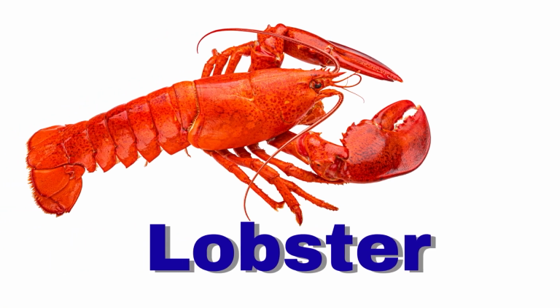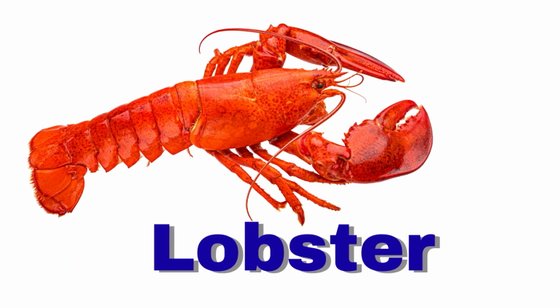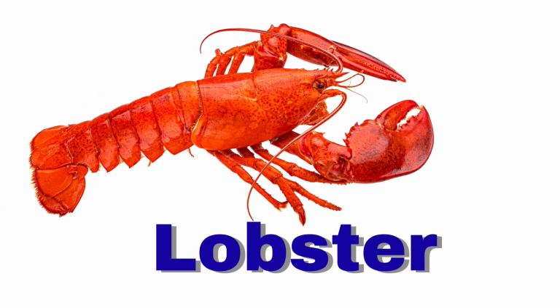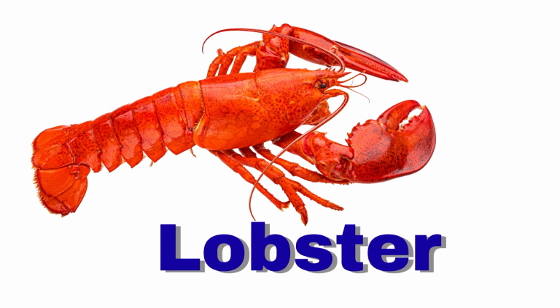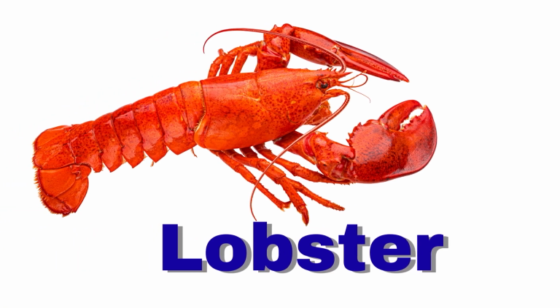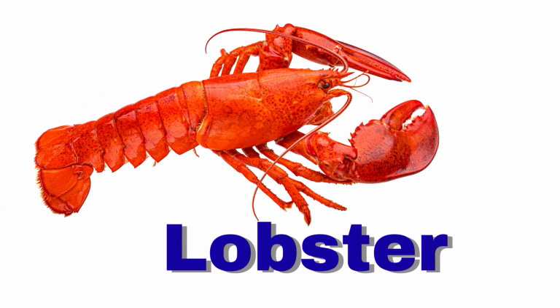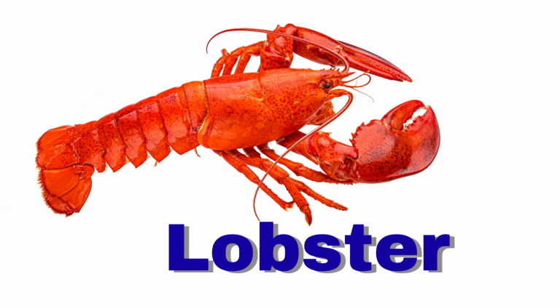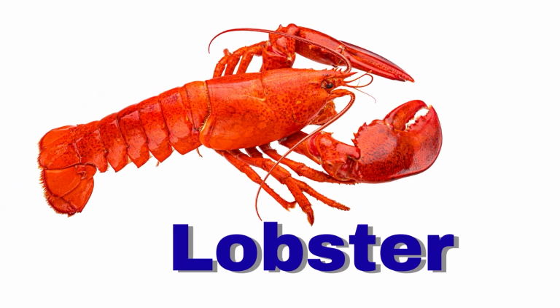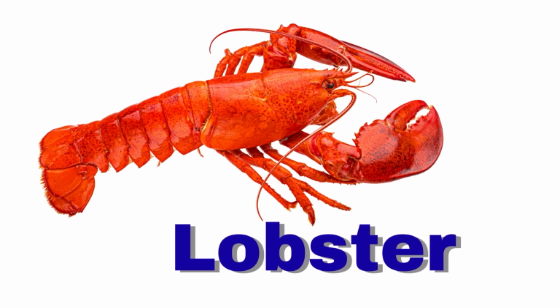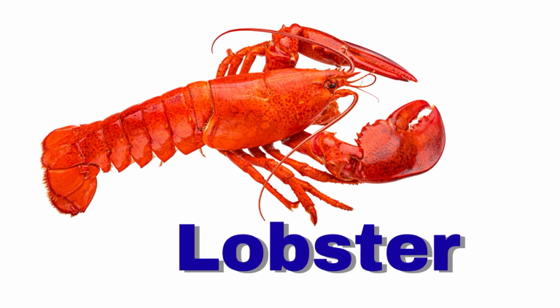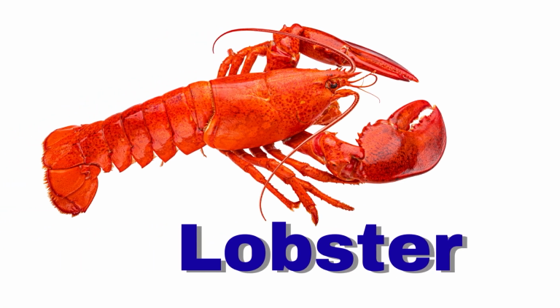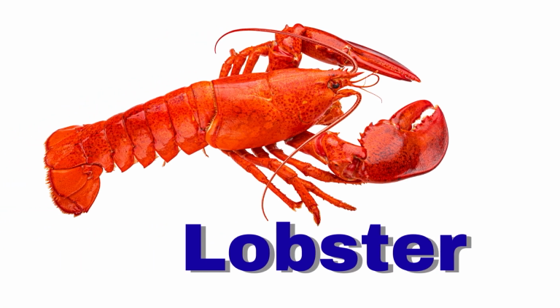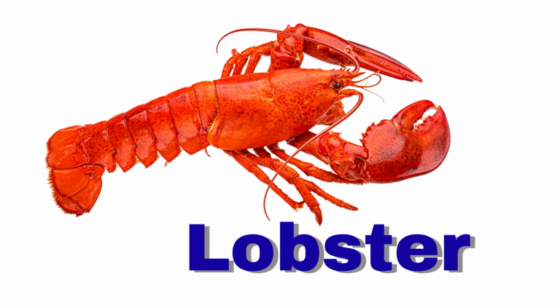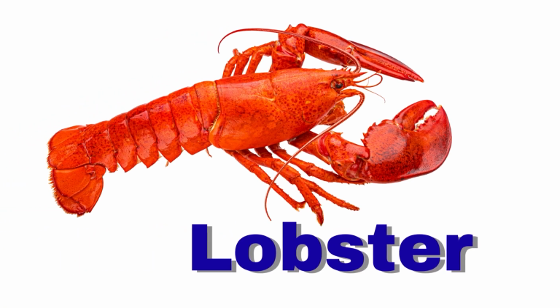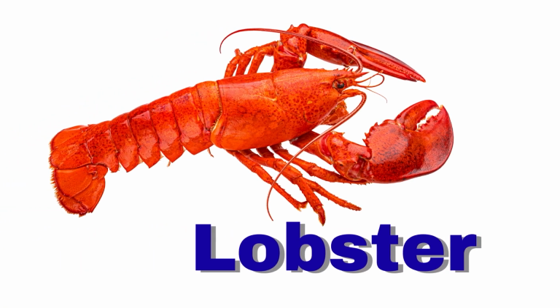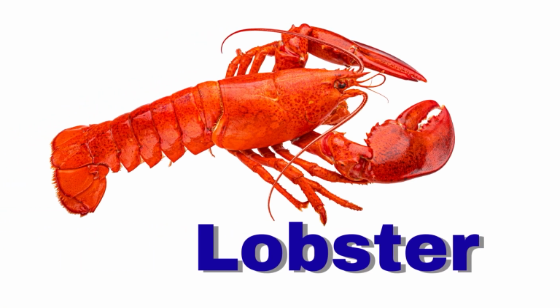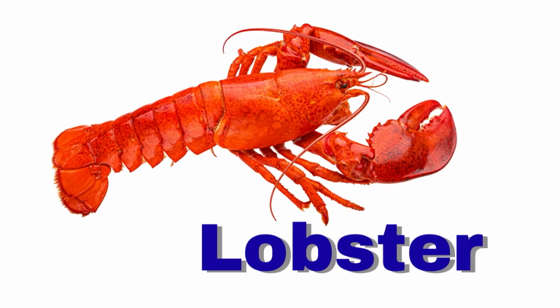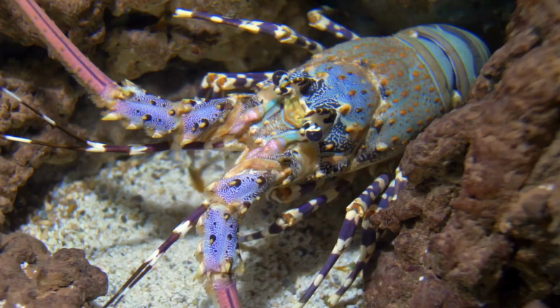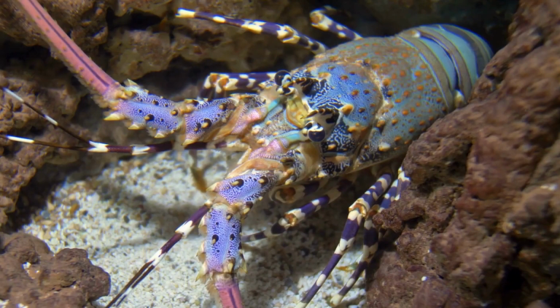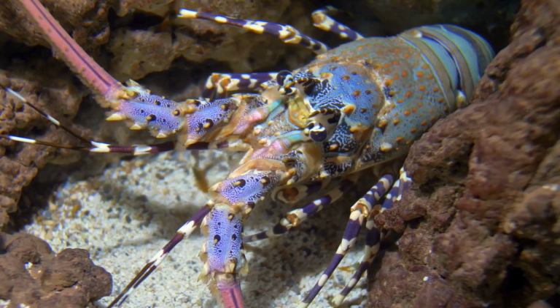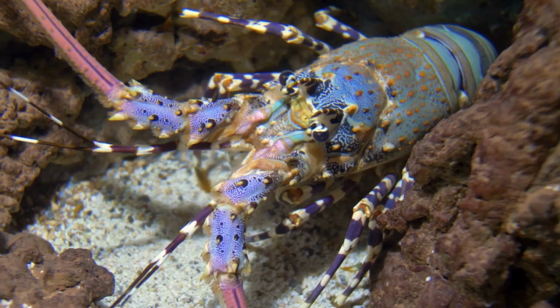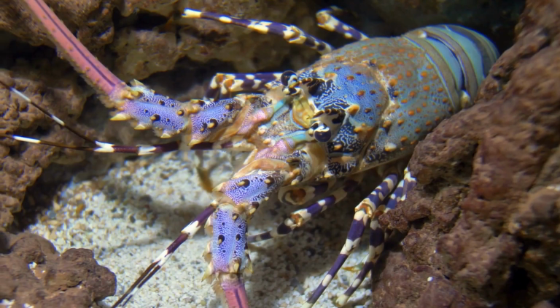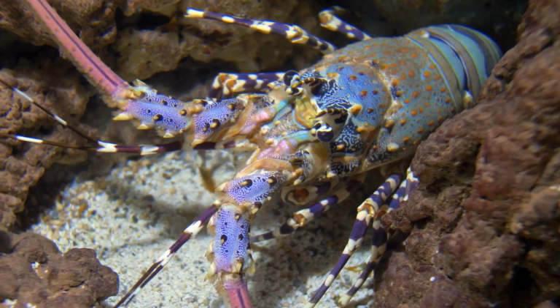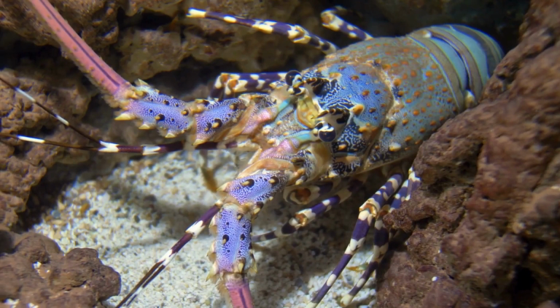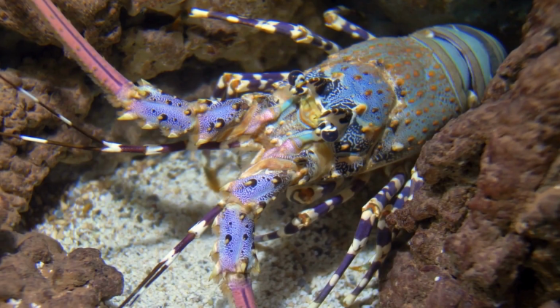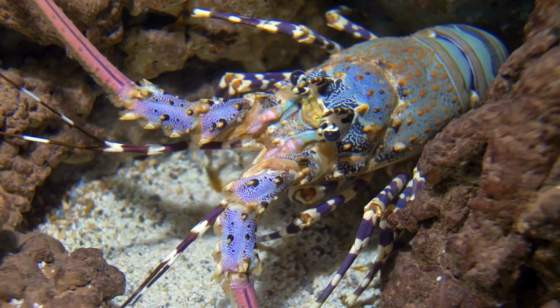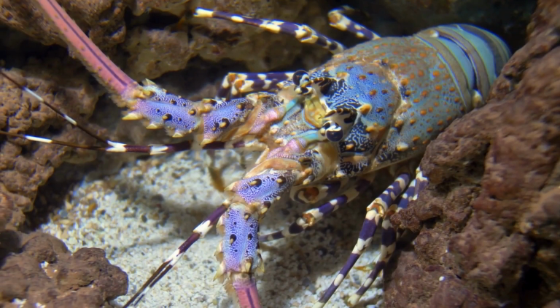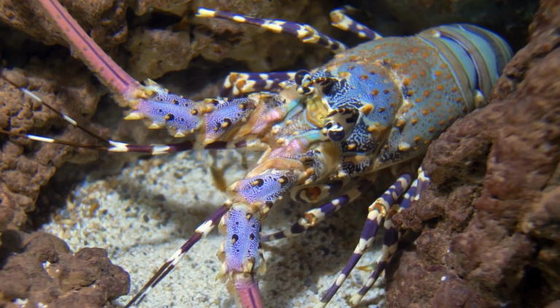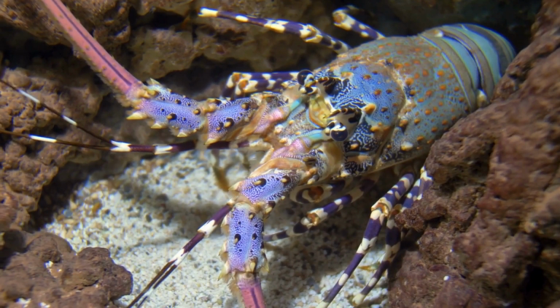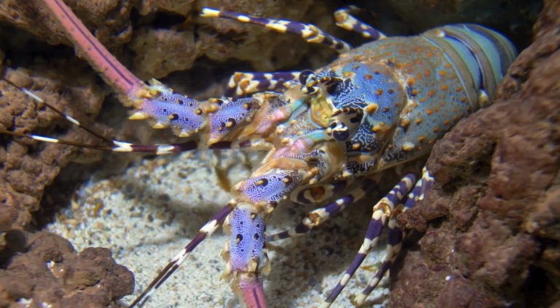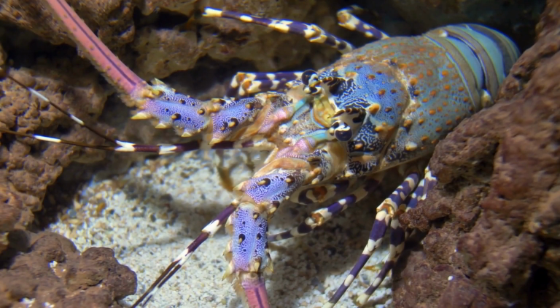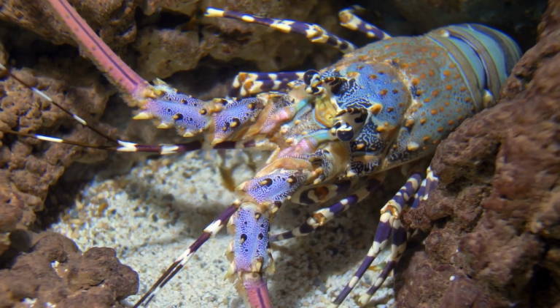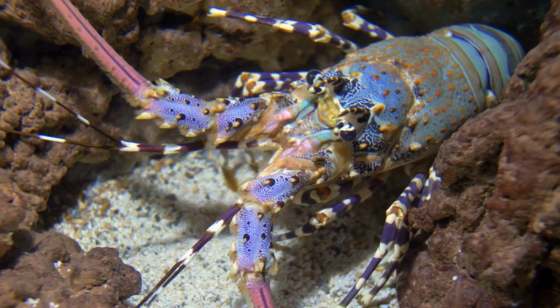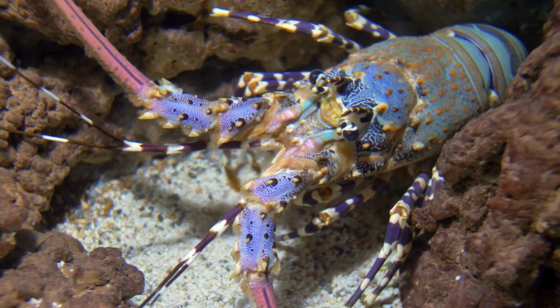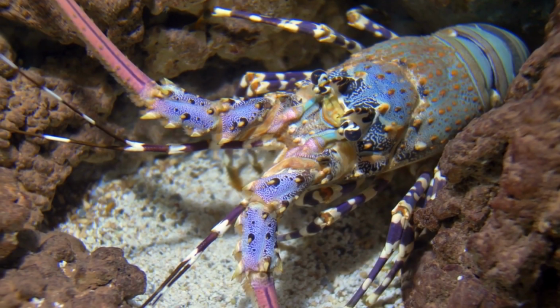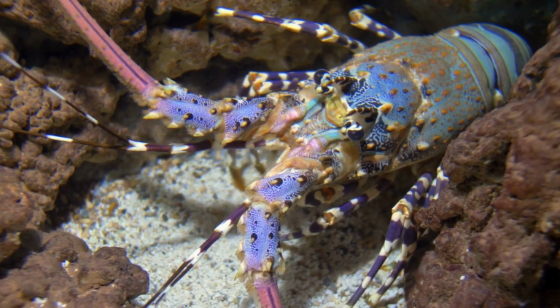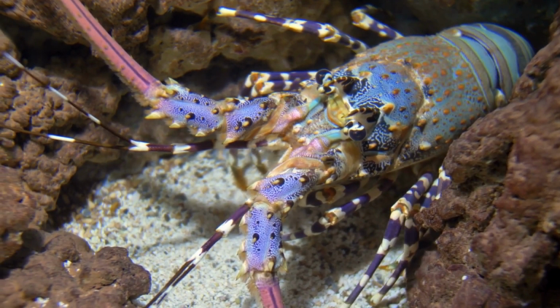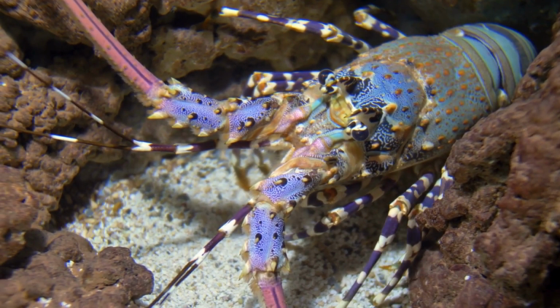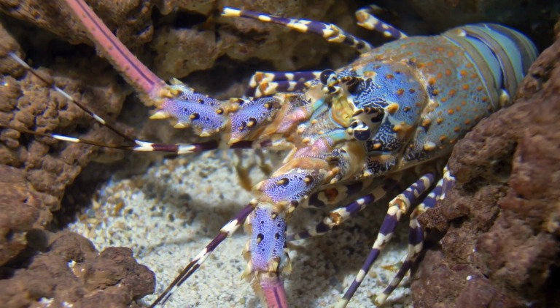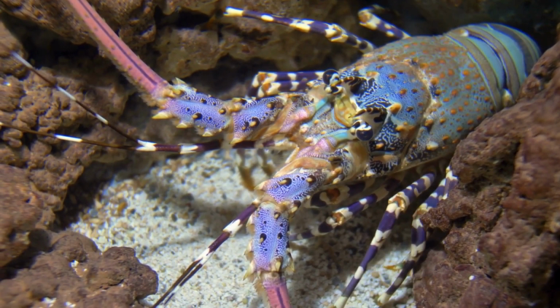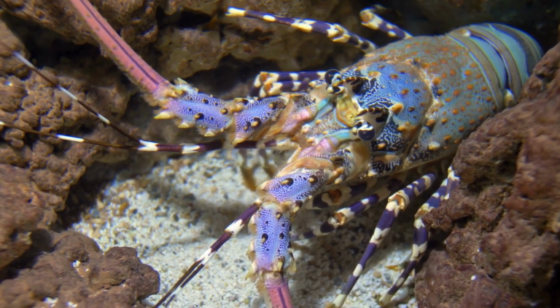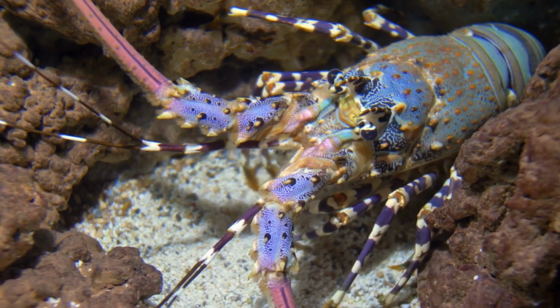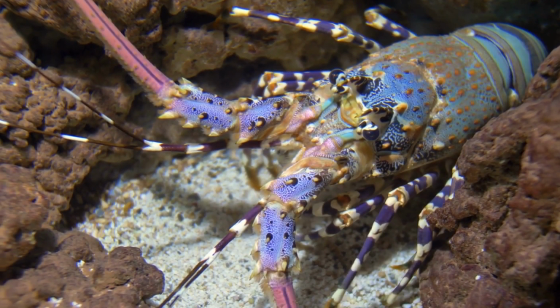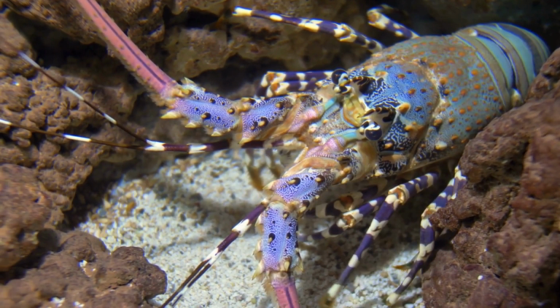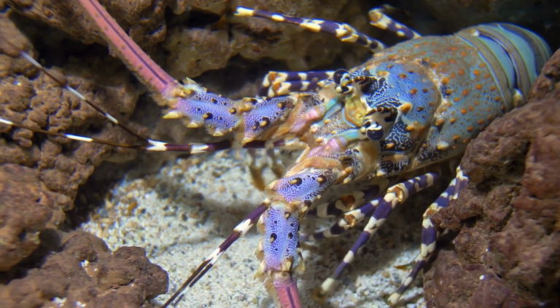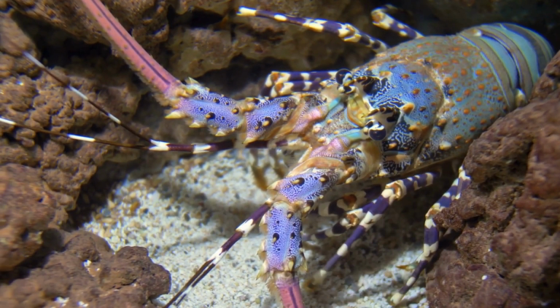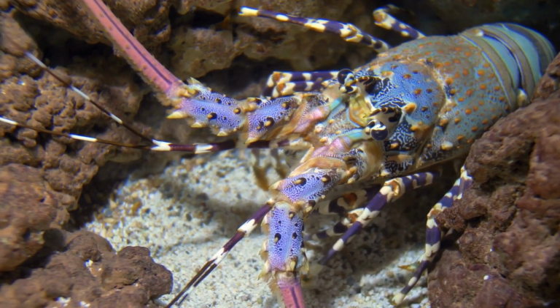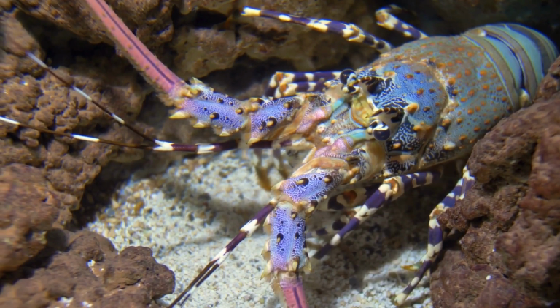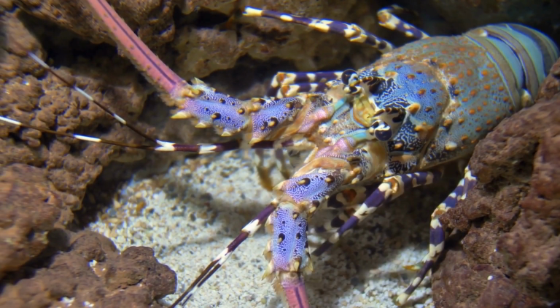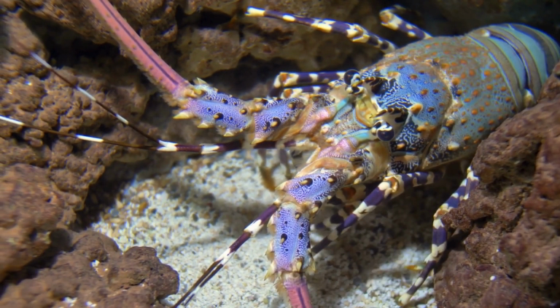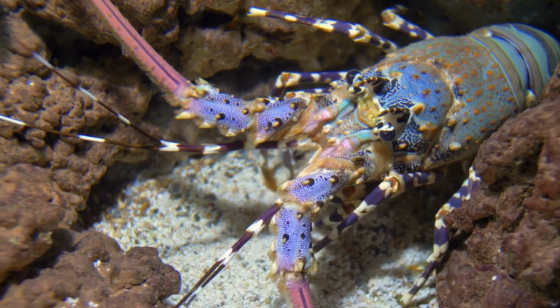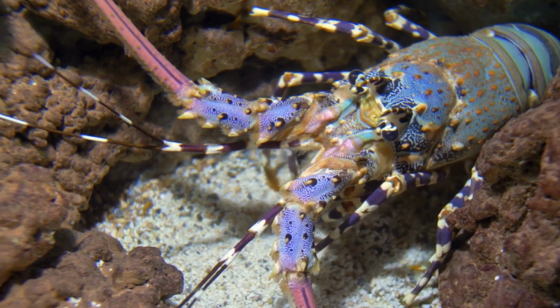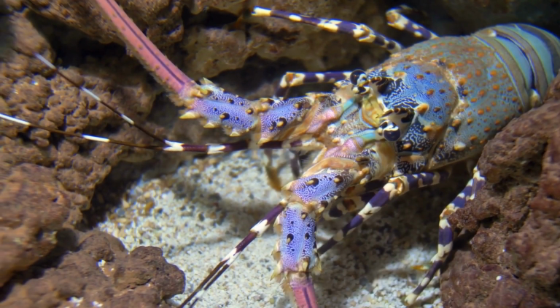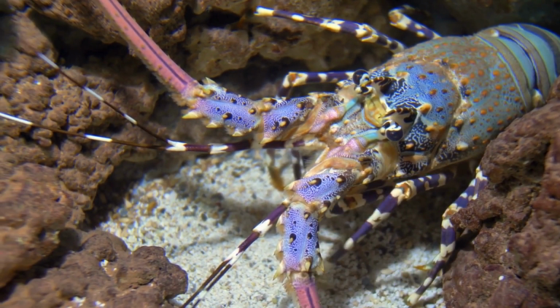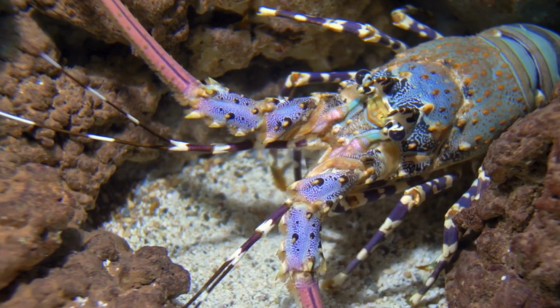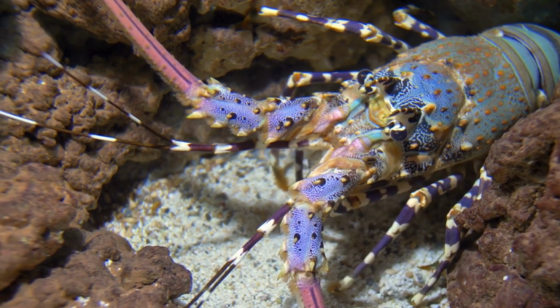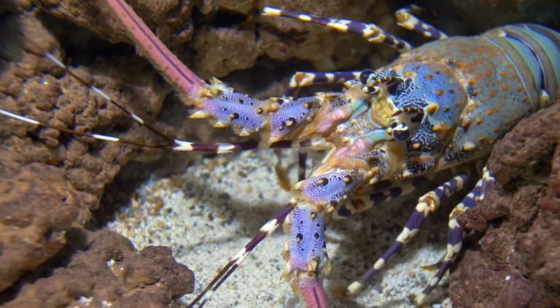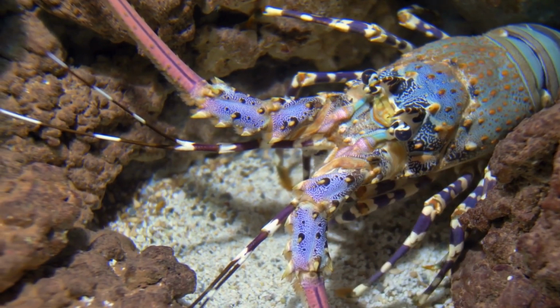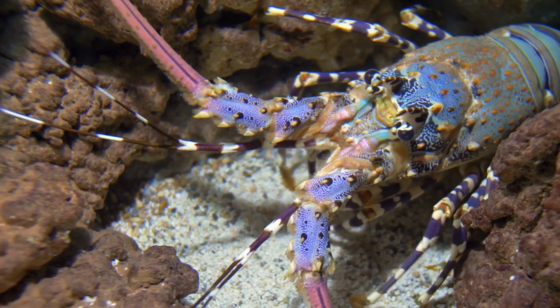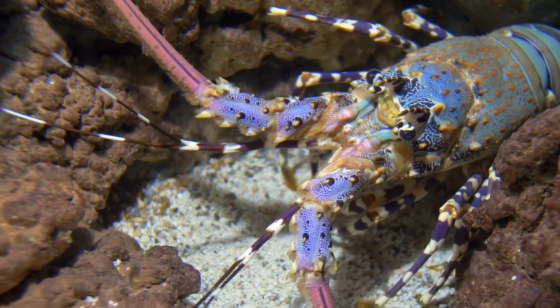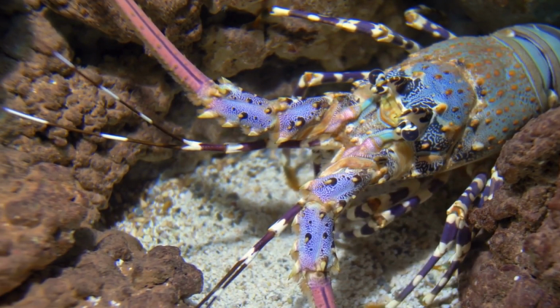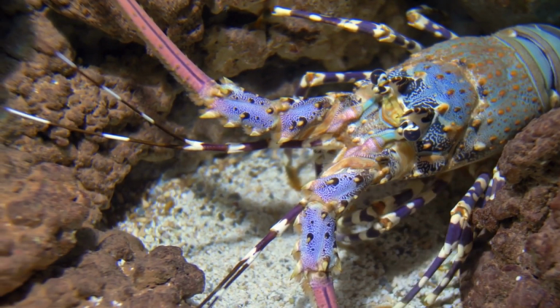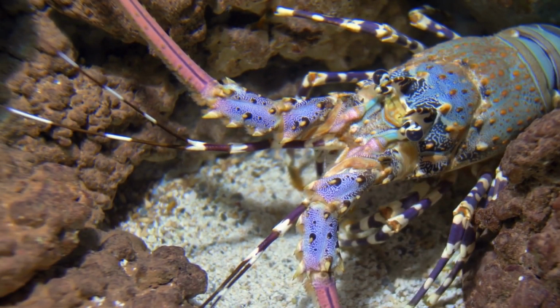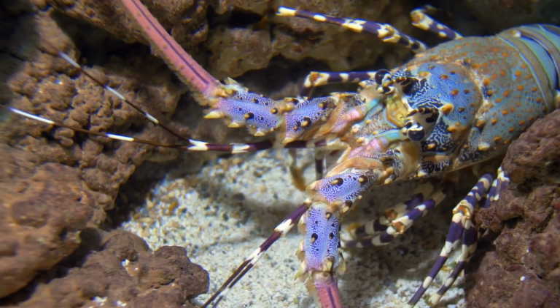Lobster. A lobster has big claws. It walks sideways in the ocean.